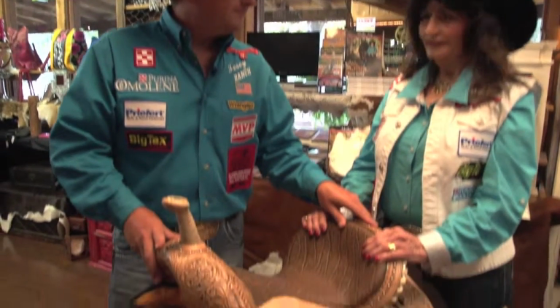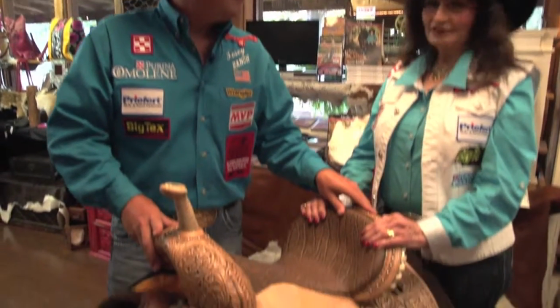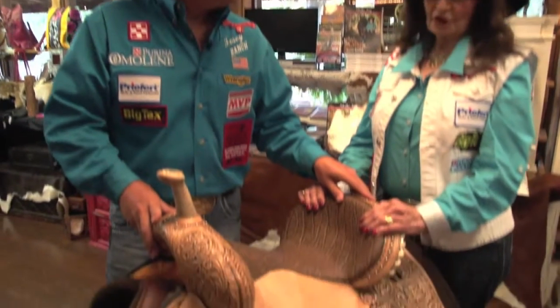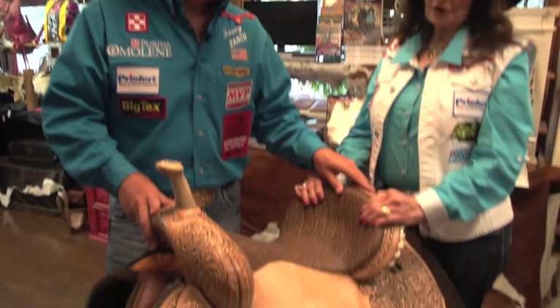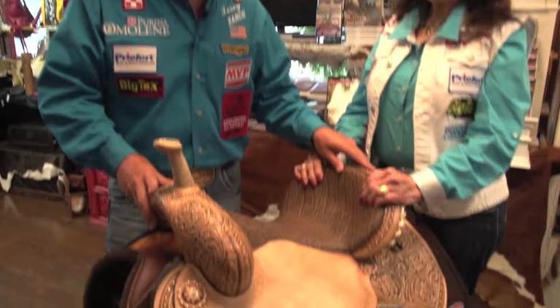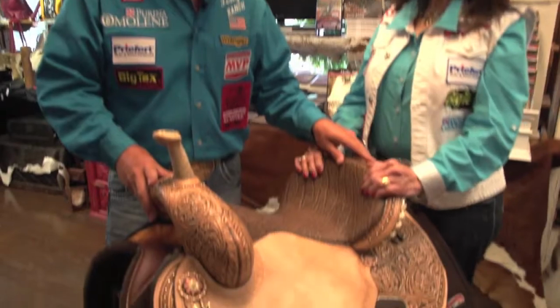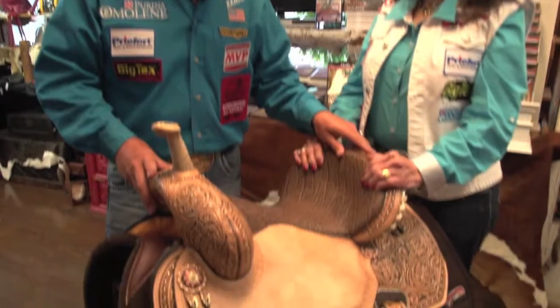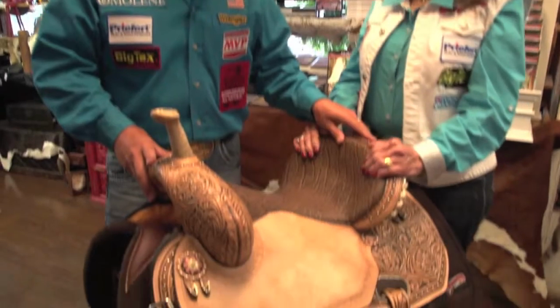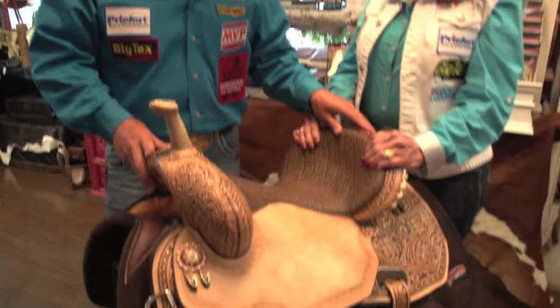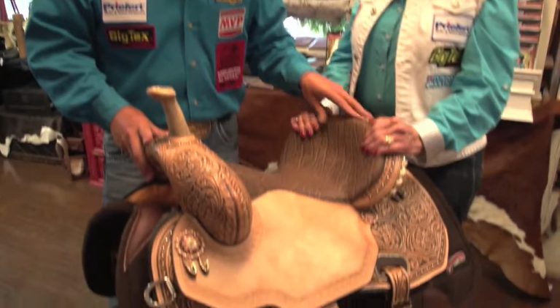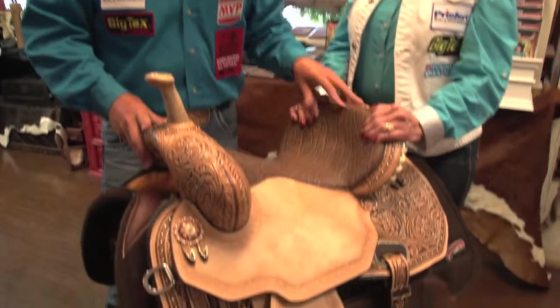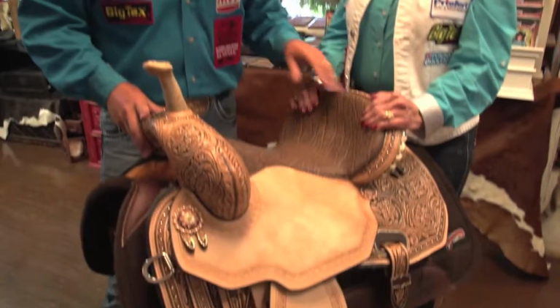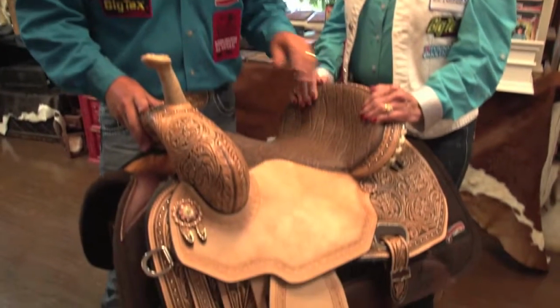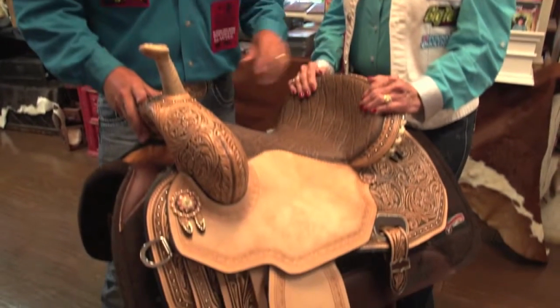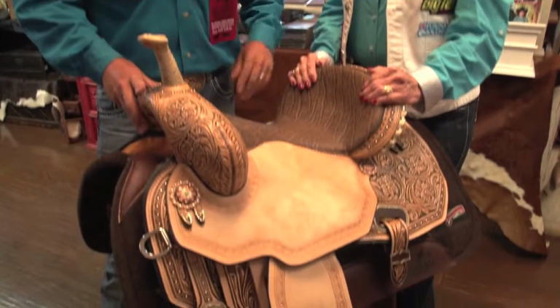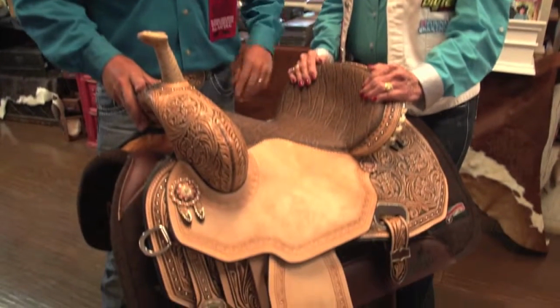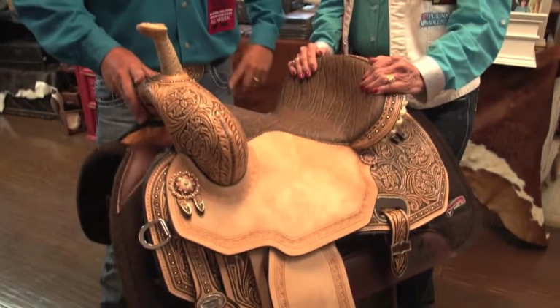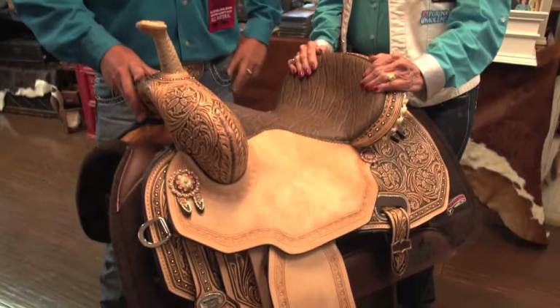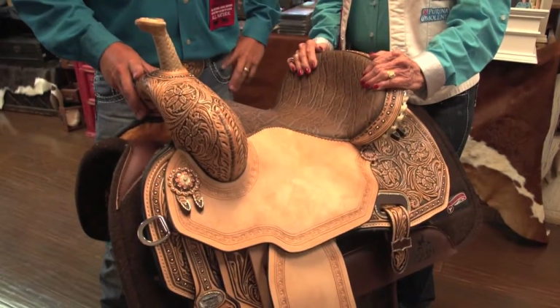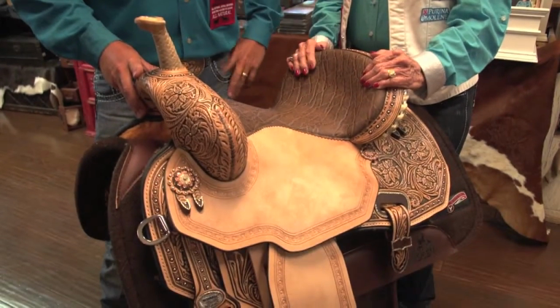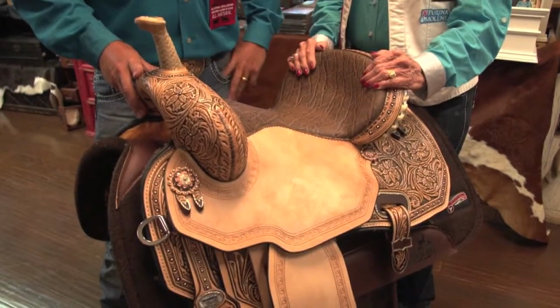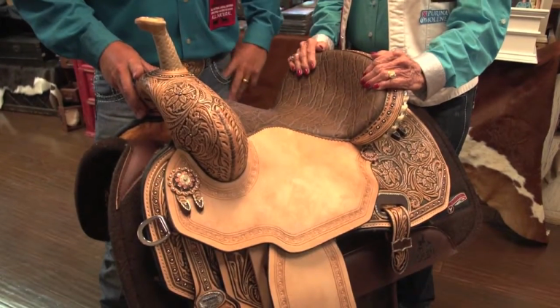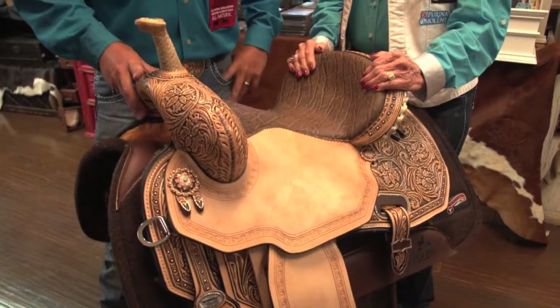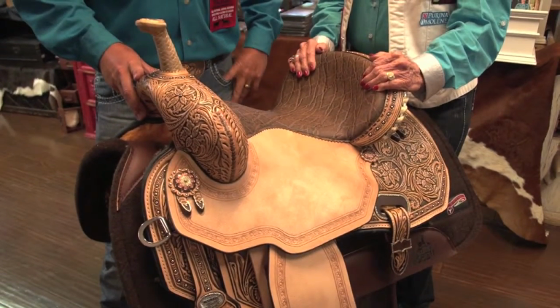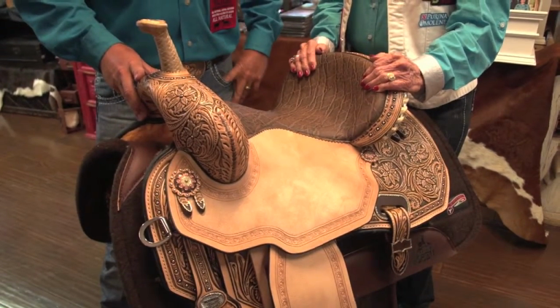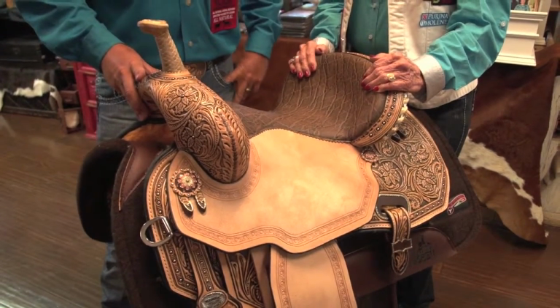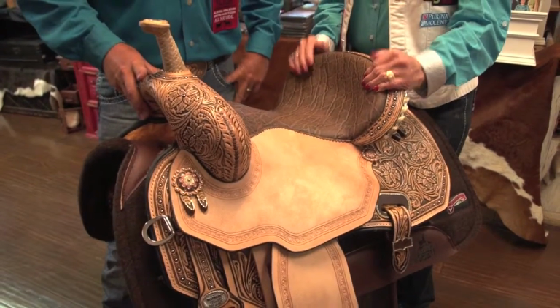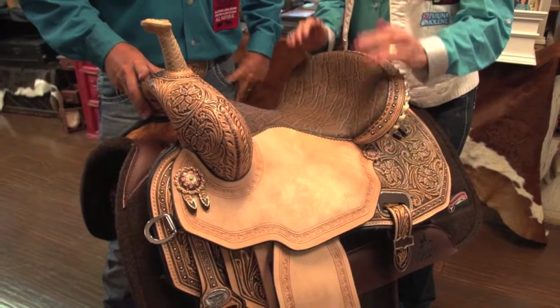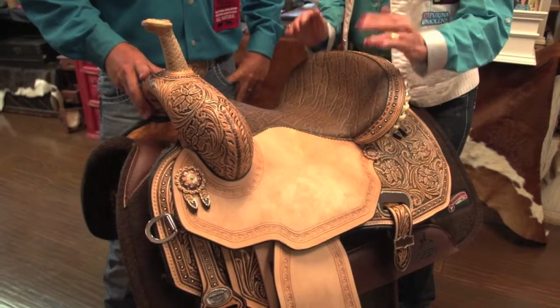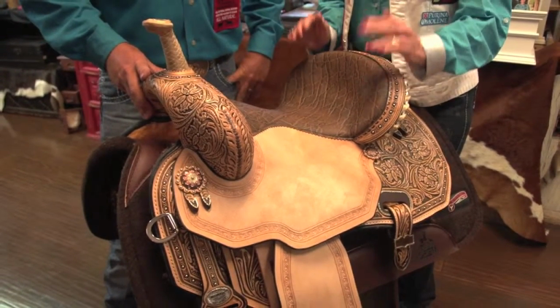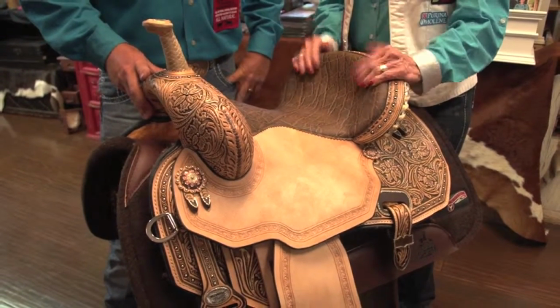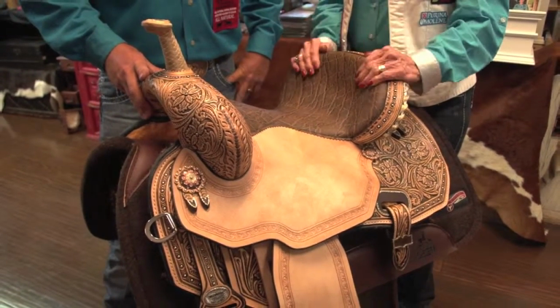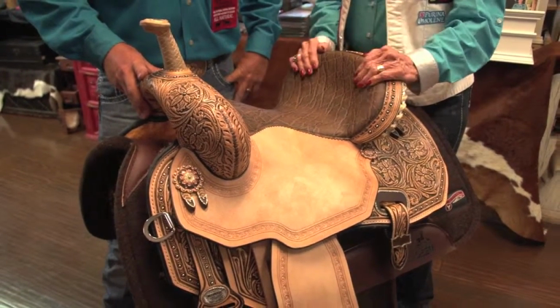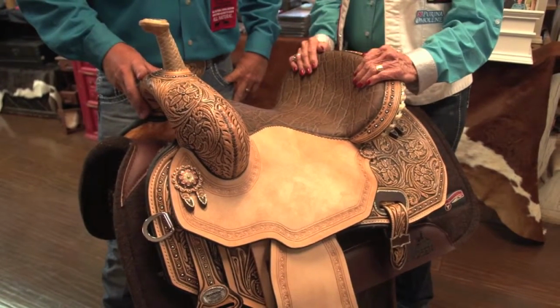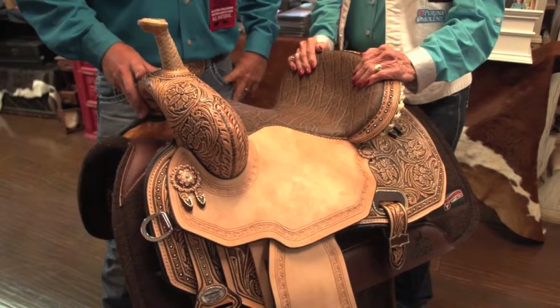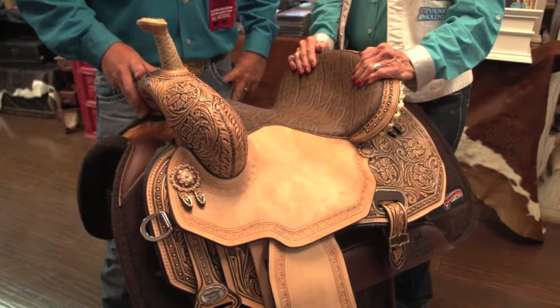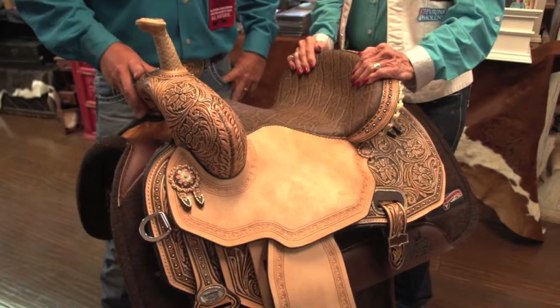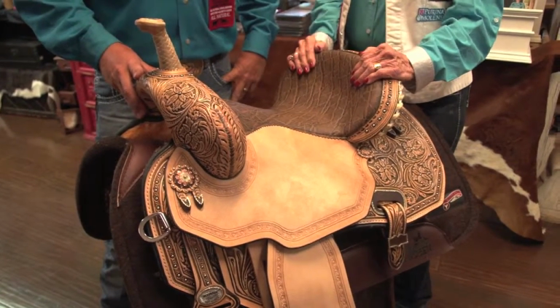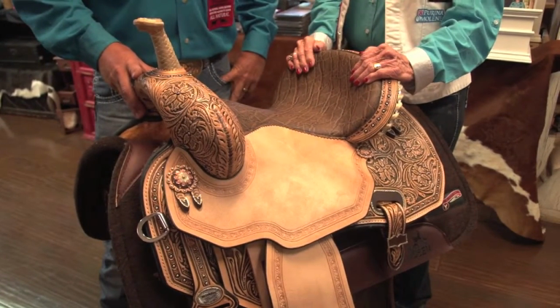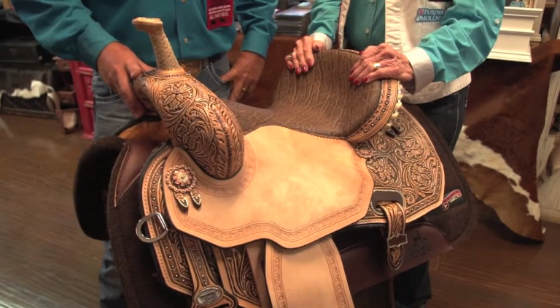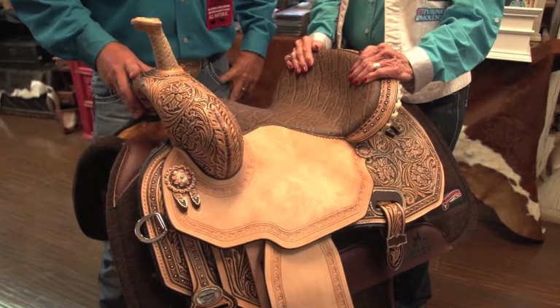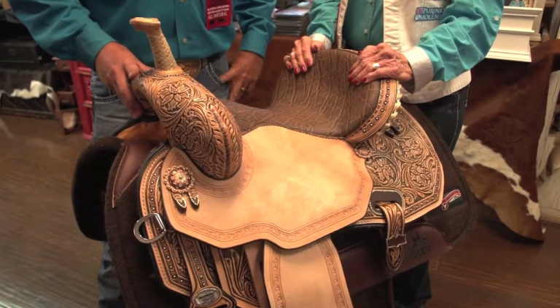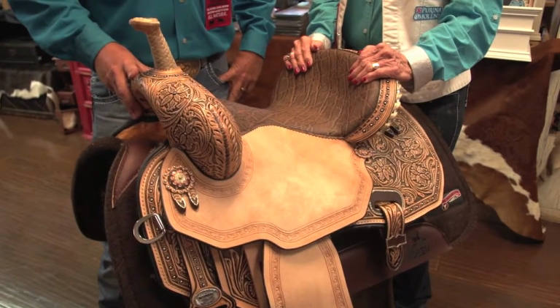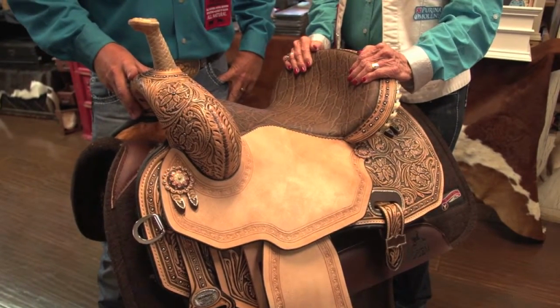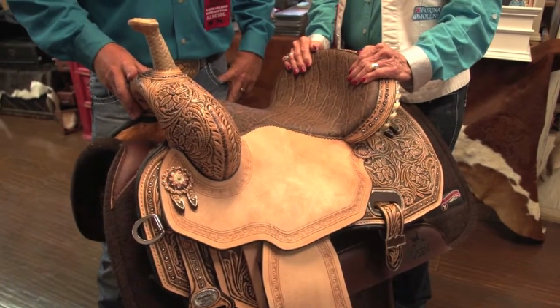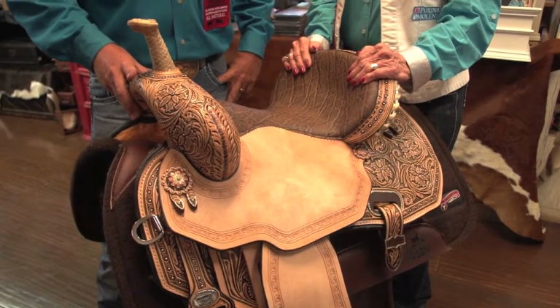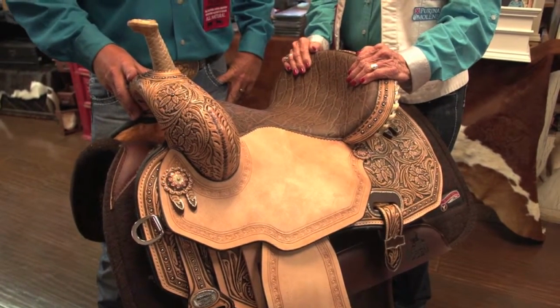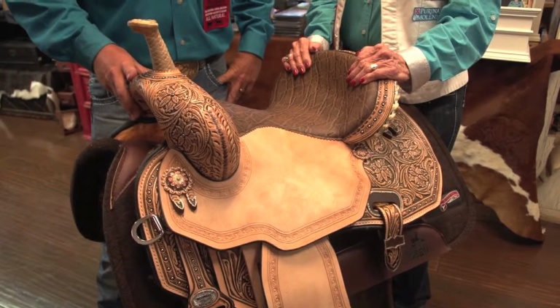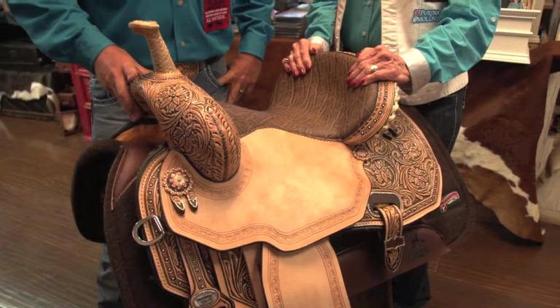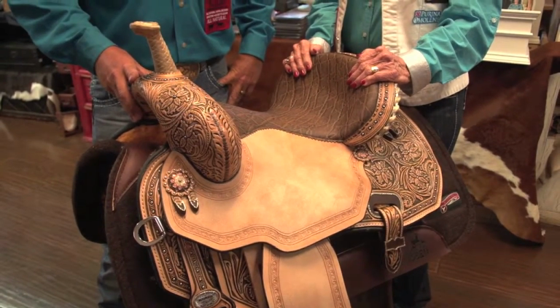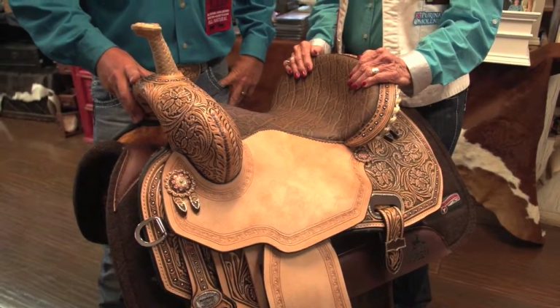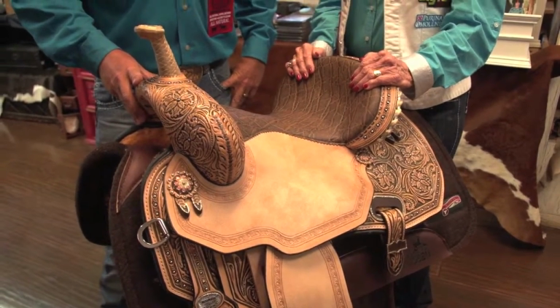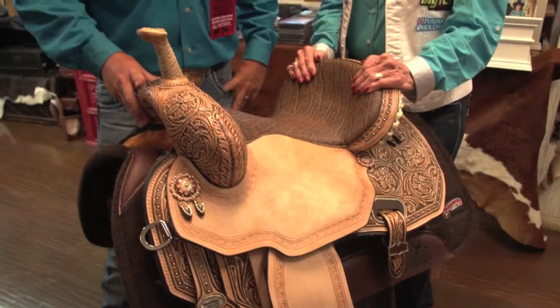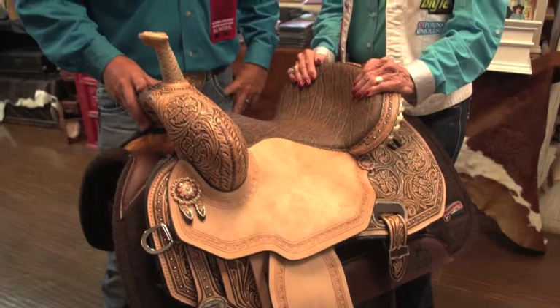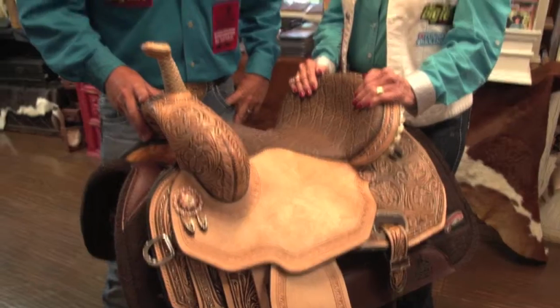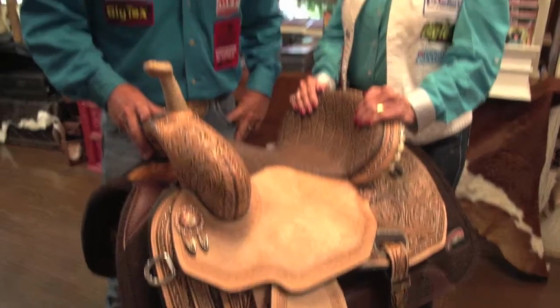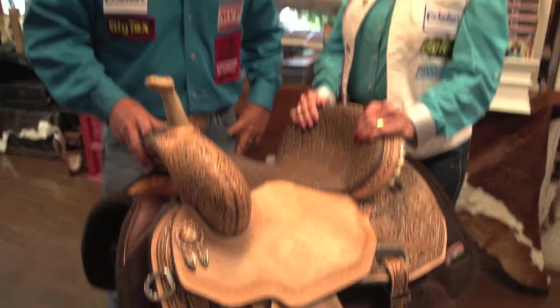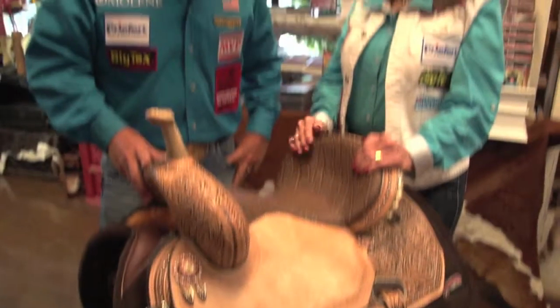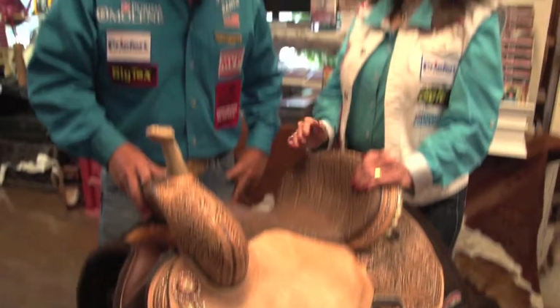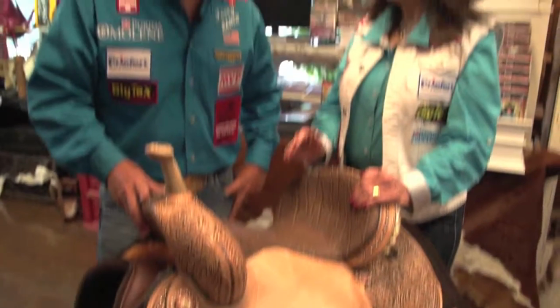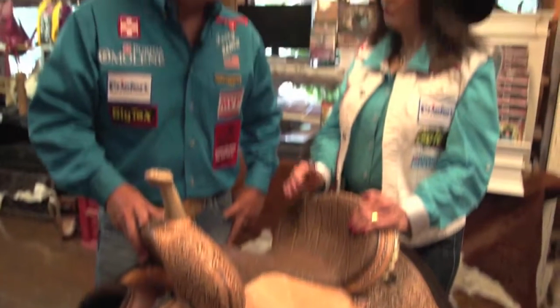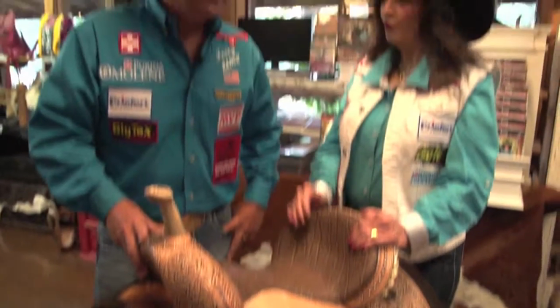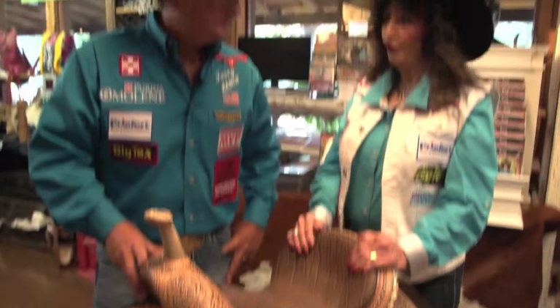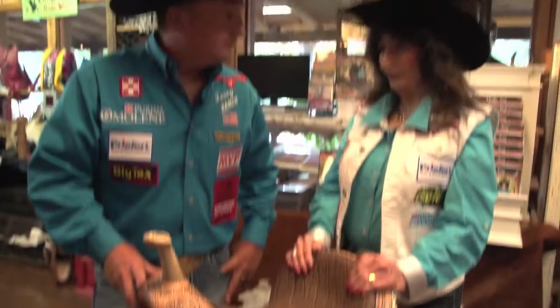Circle Y has really worked hard to help us get just the saddles that we love — and that work.